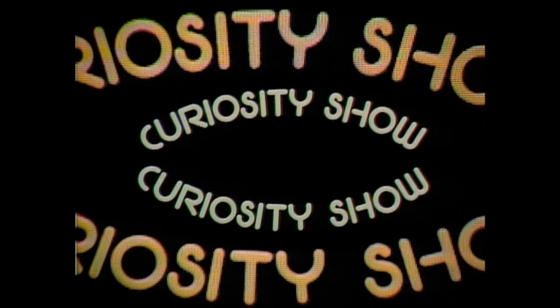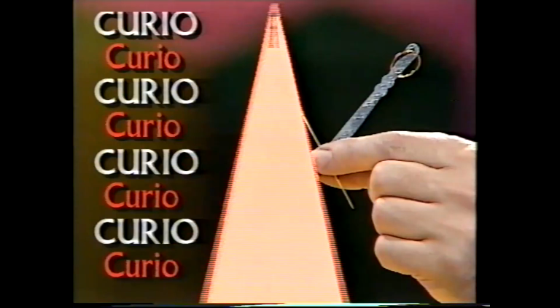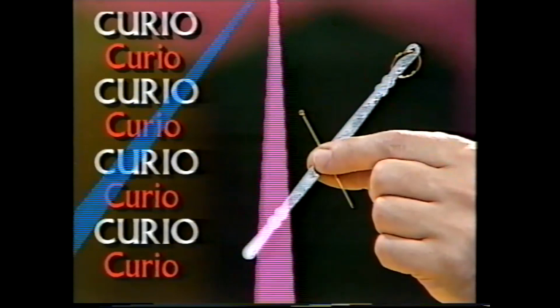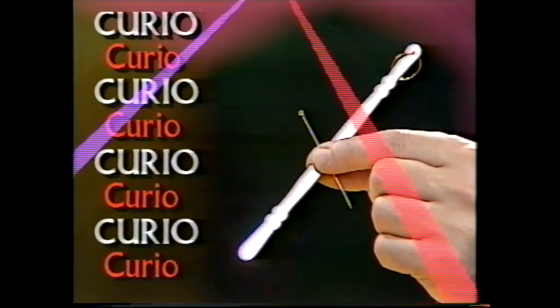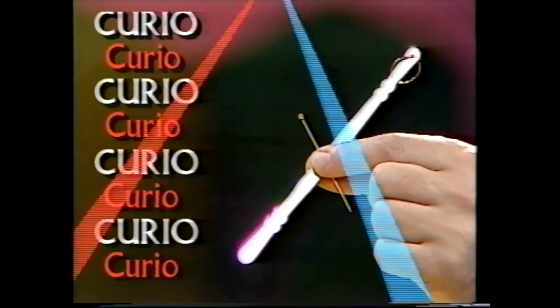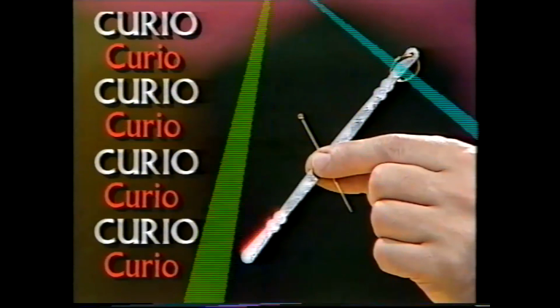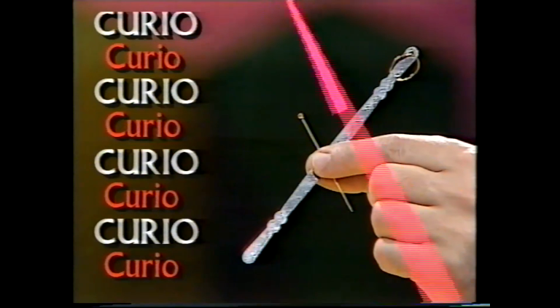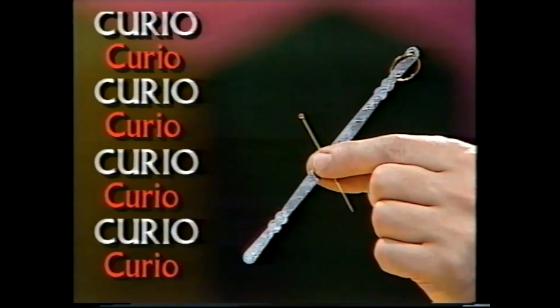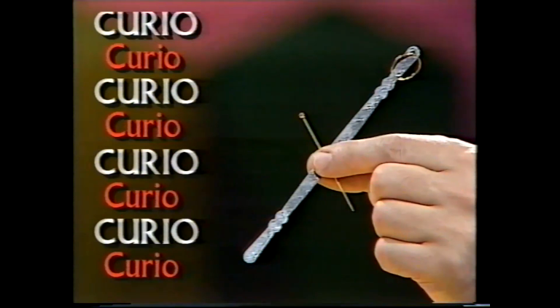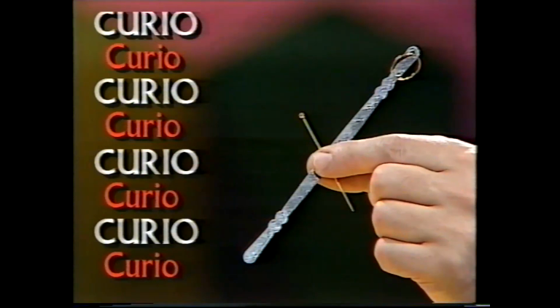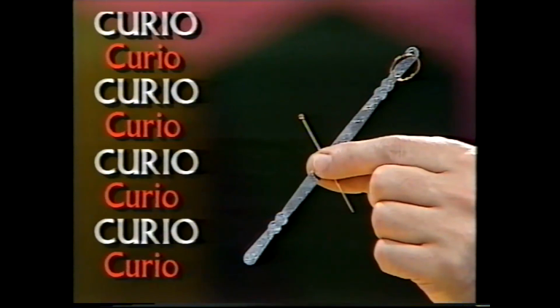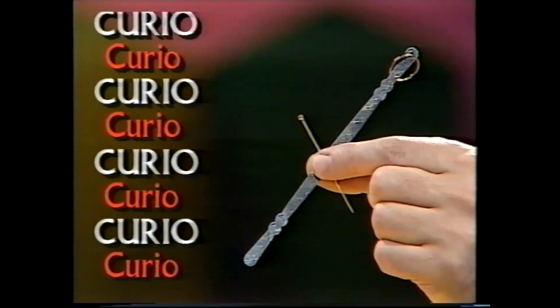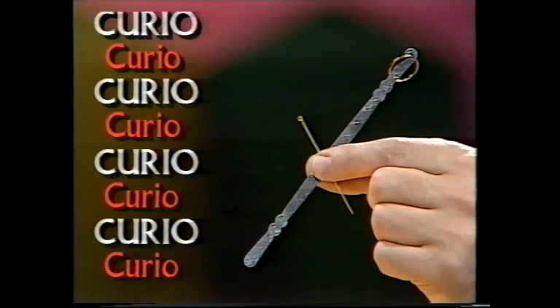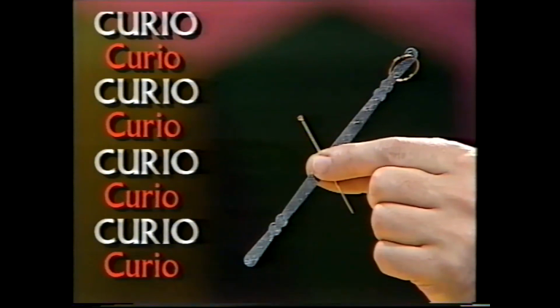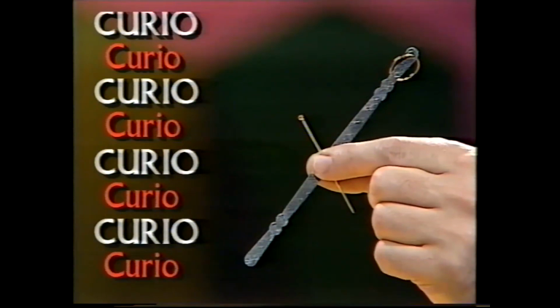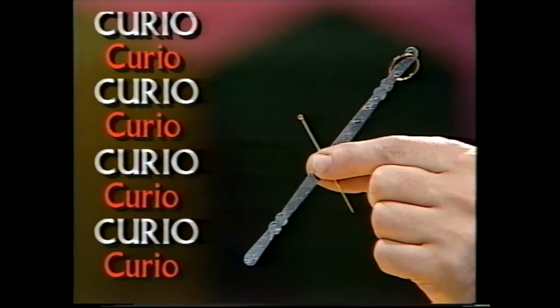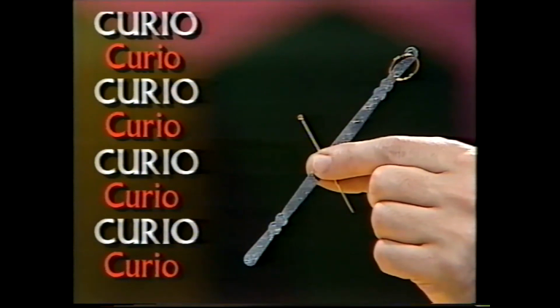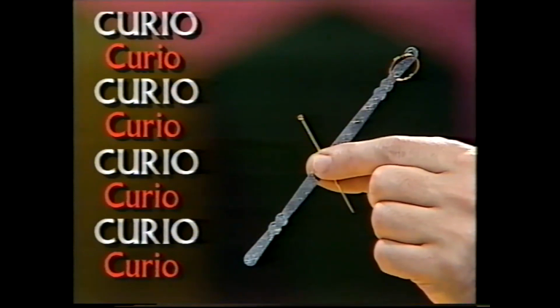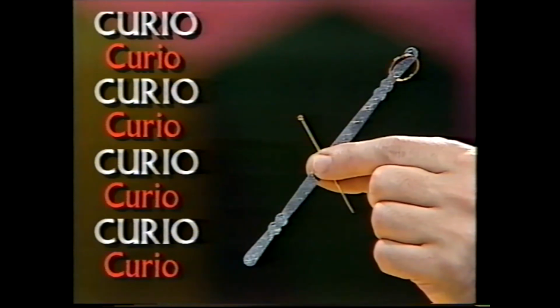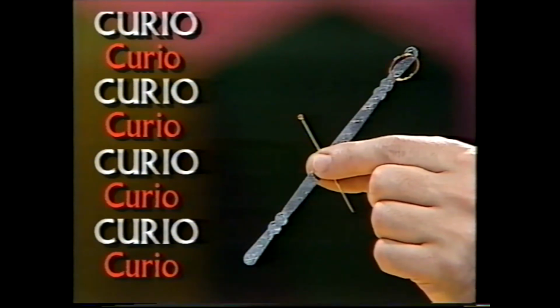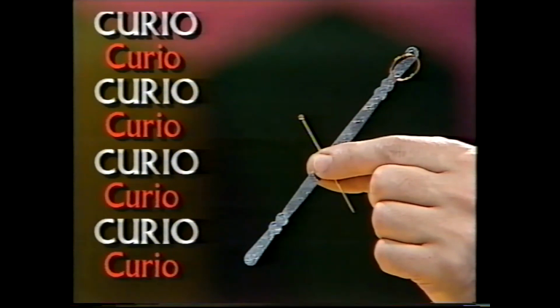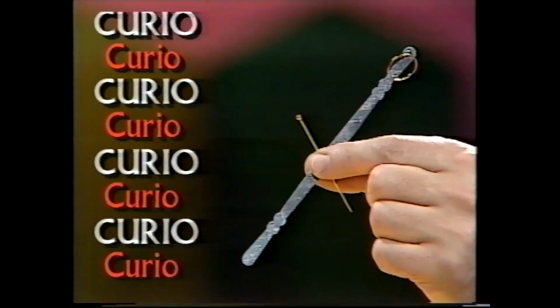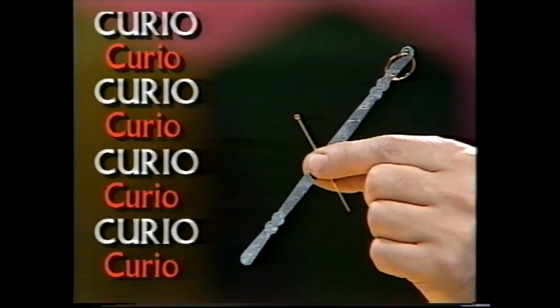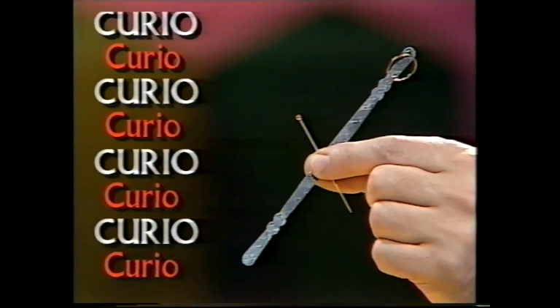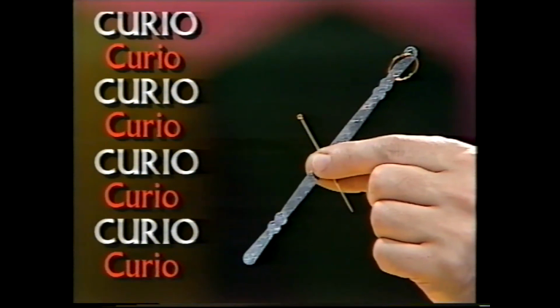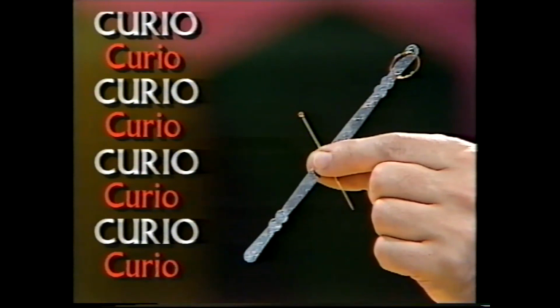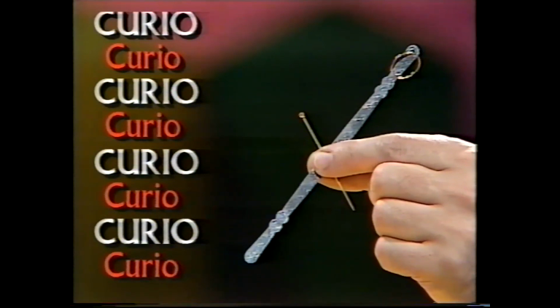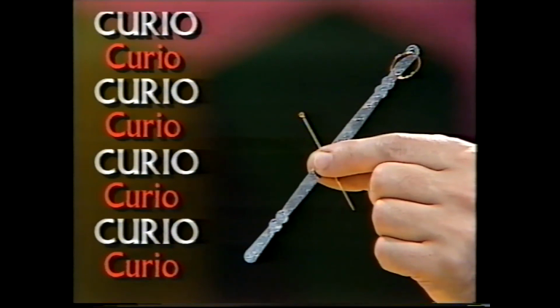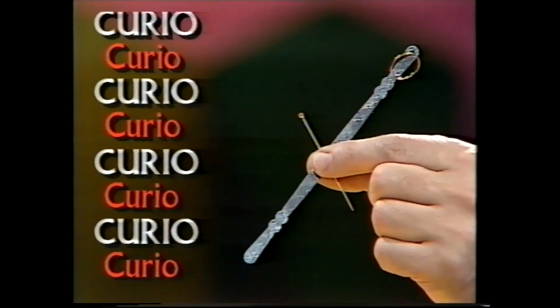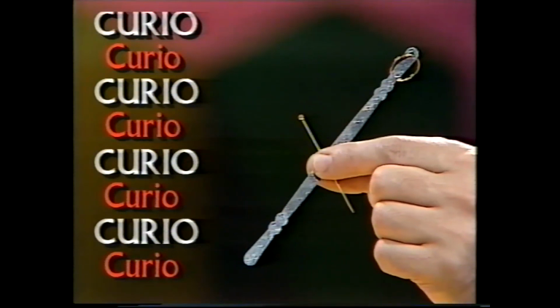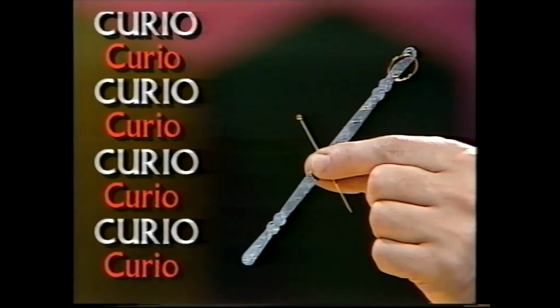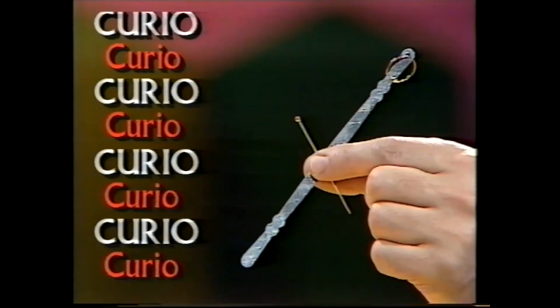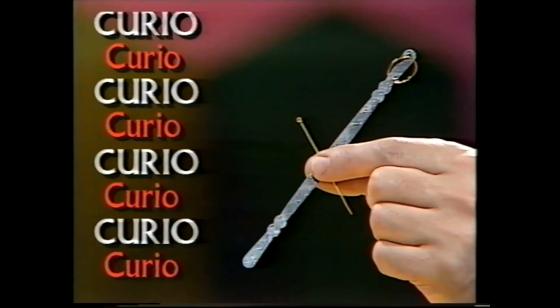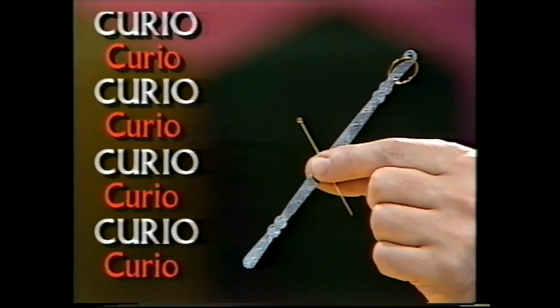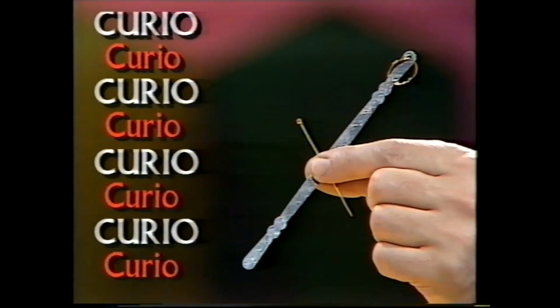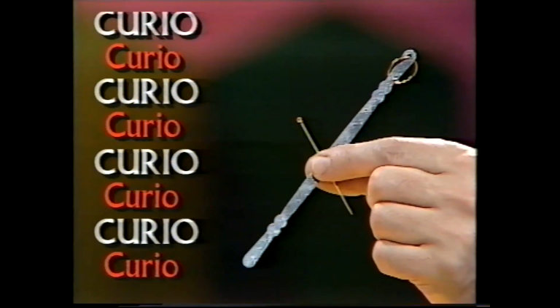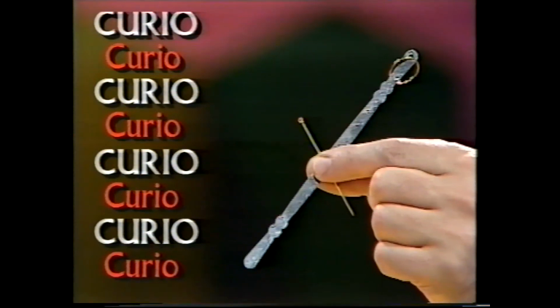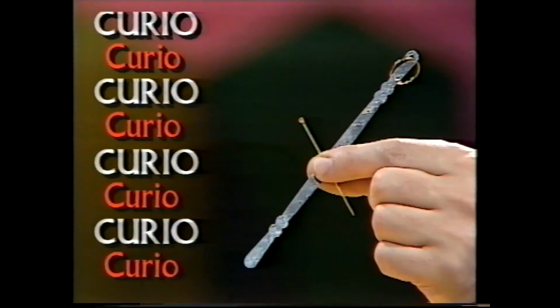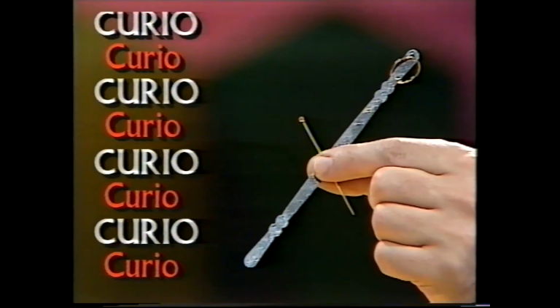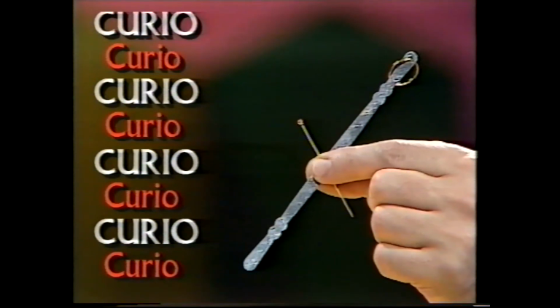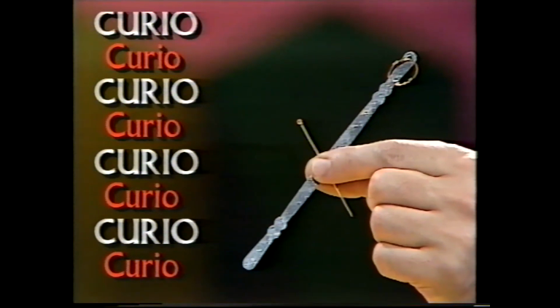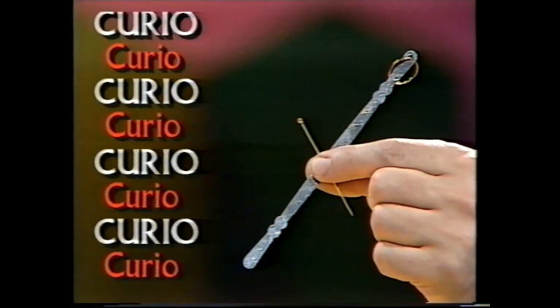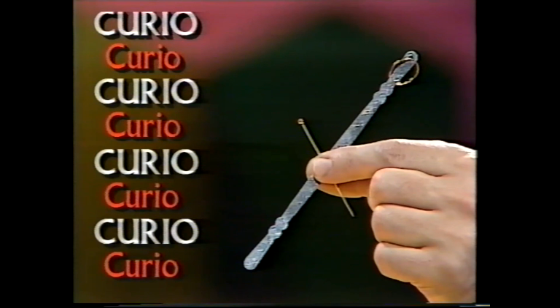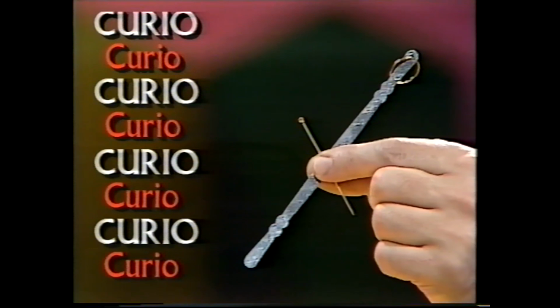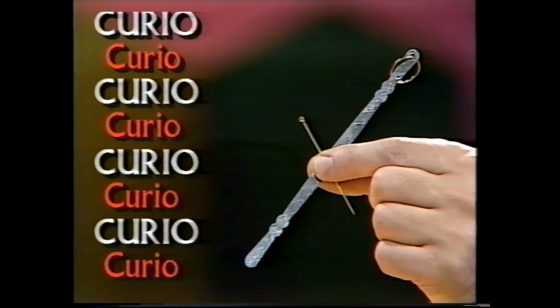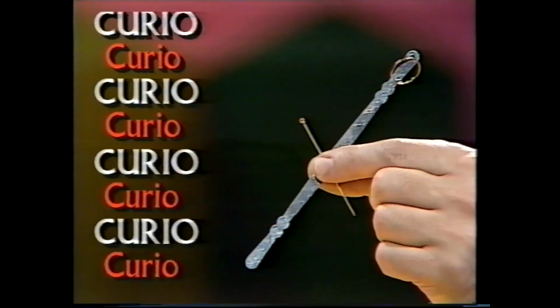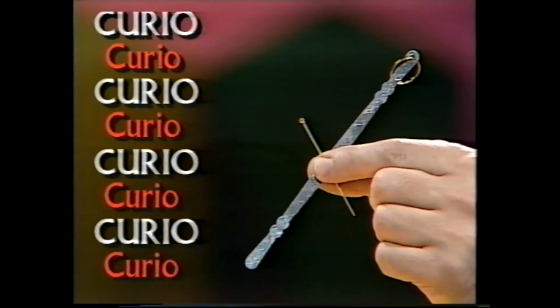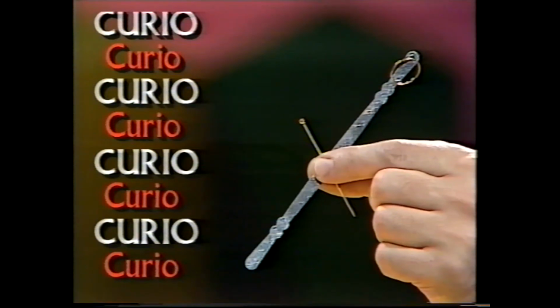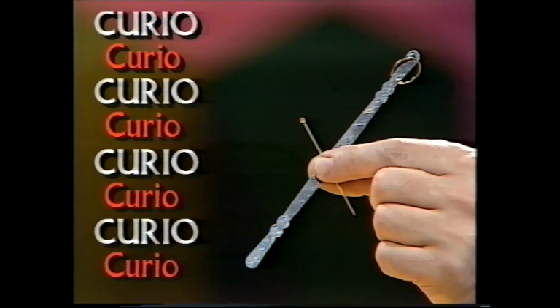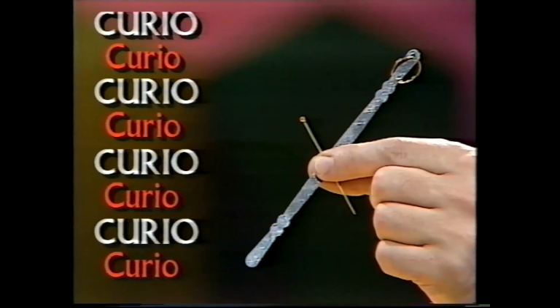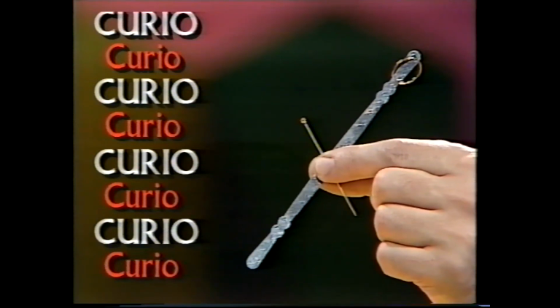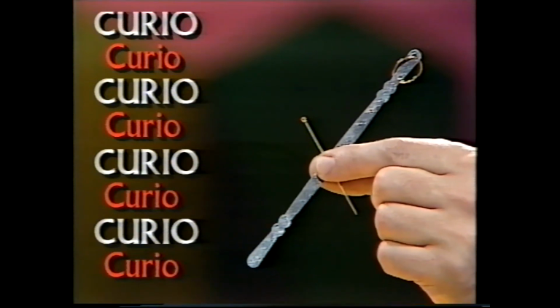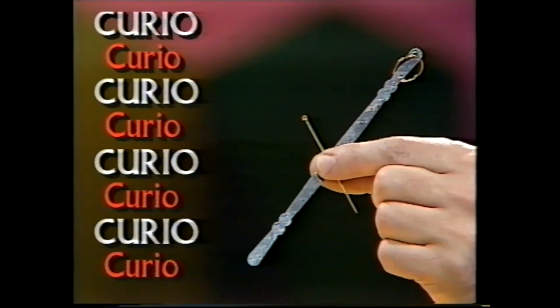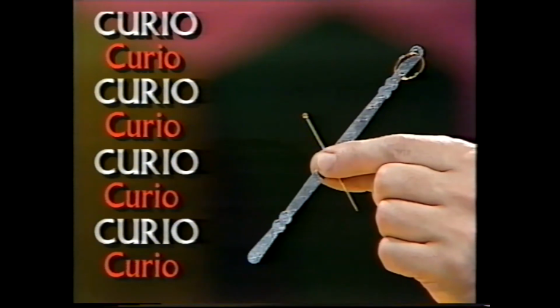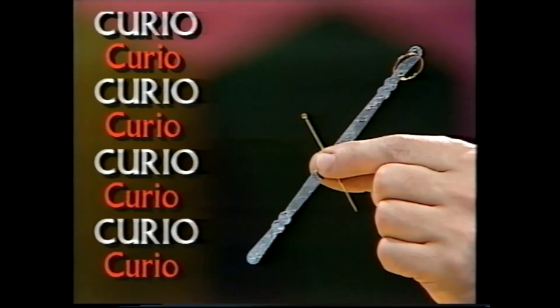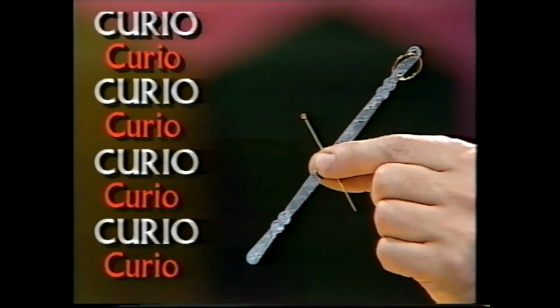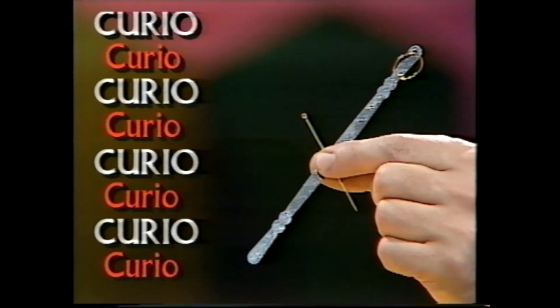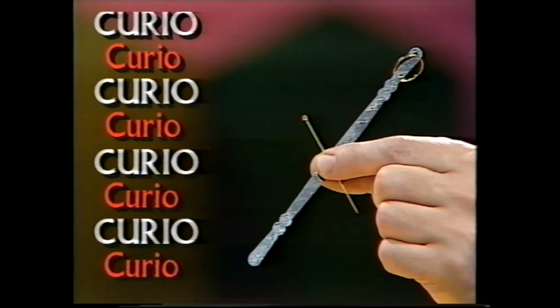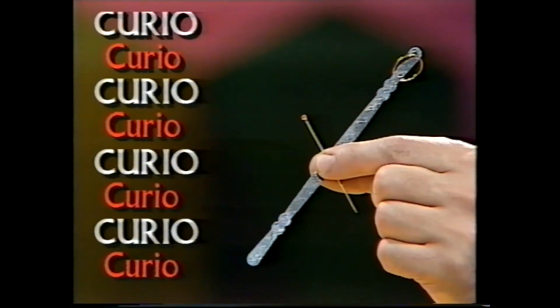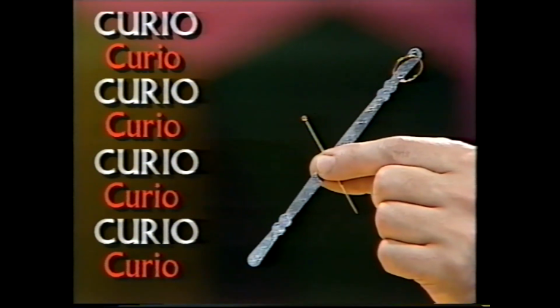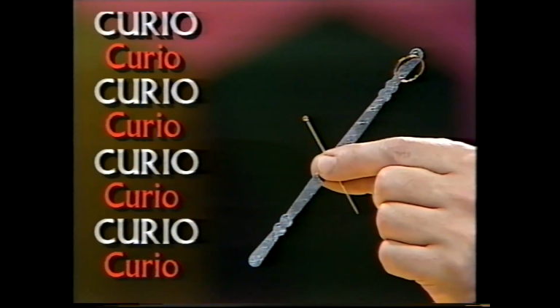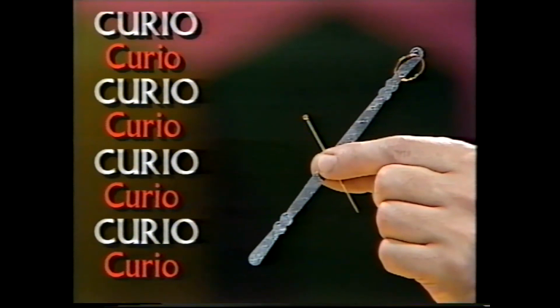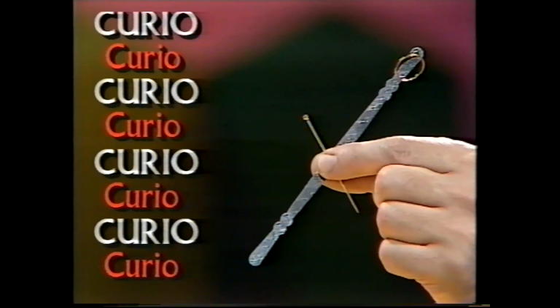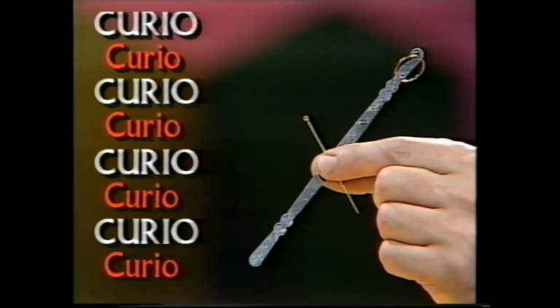These look like fairly severe devices, but hundreds of years ago, you might have needed them as articles of personal hygiene. What do you think they are?